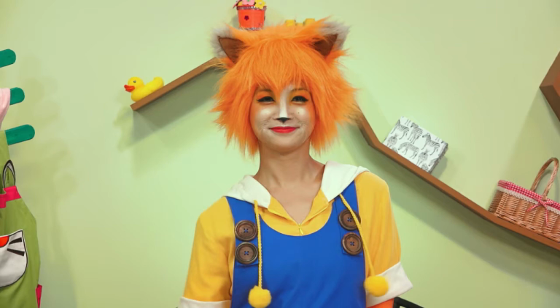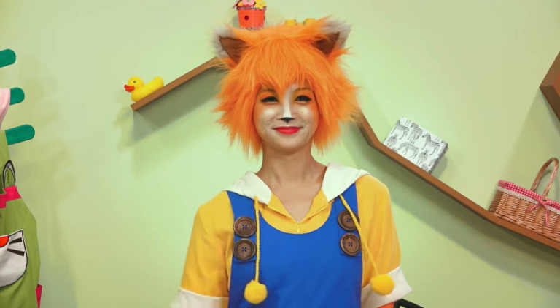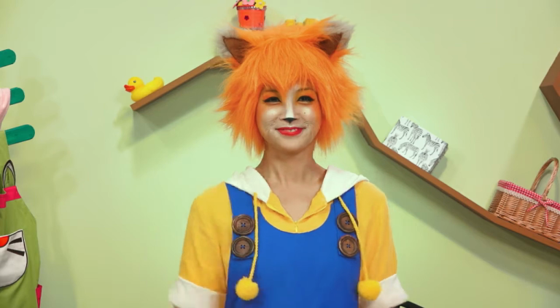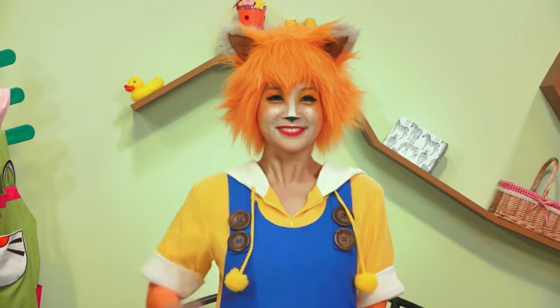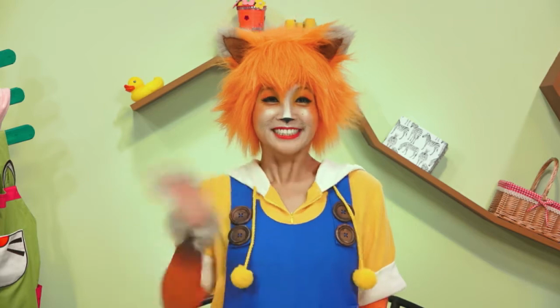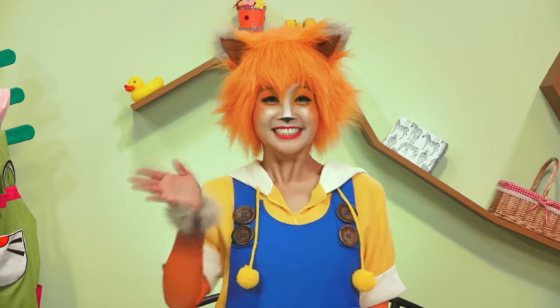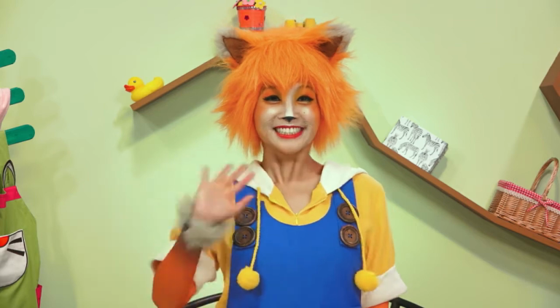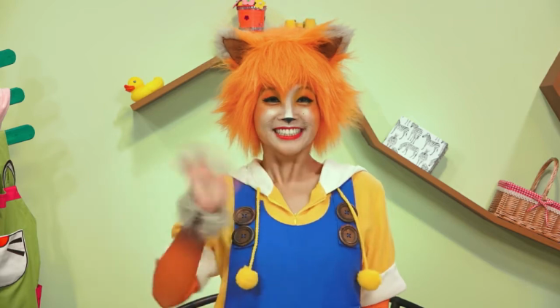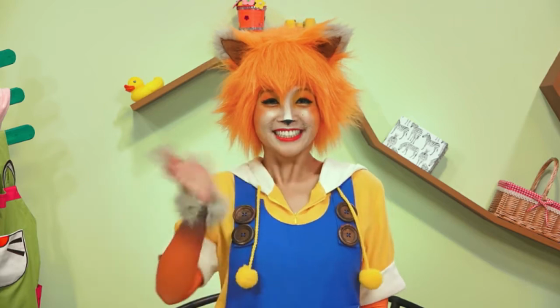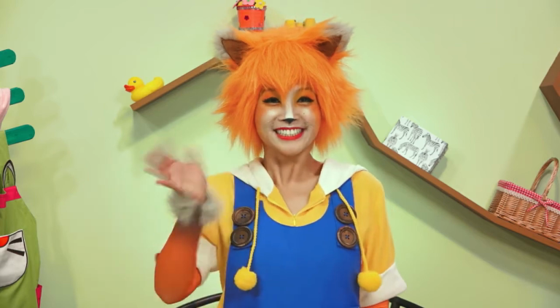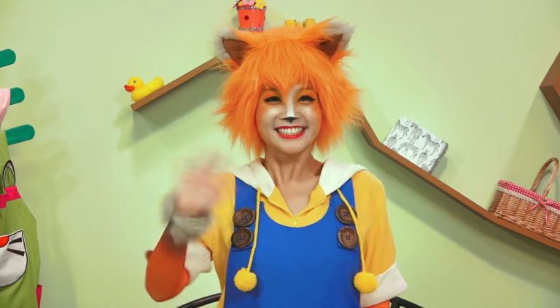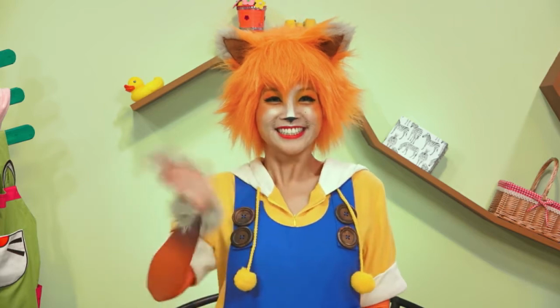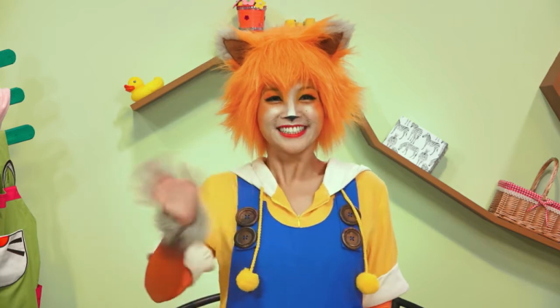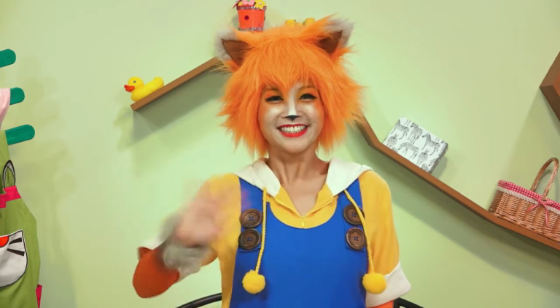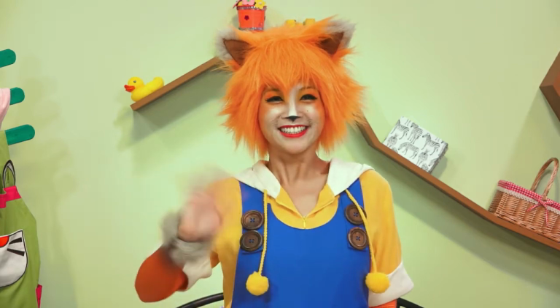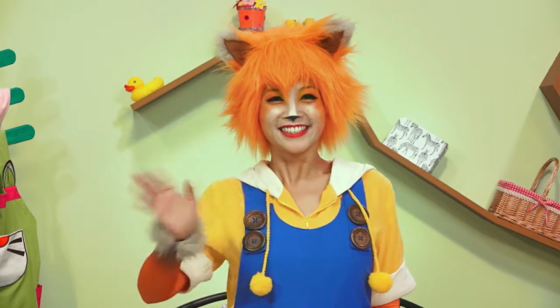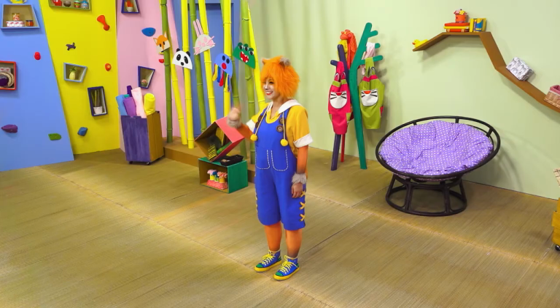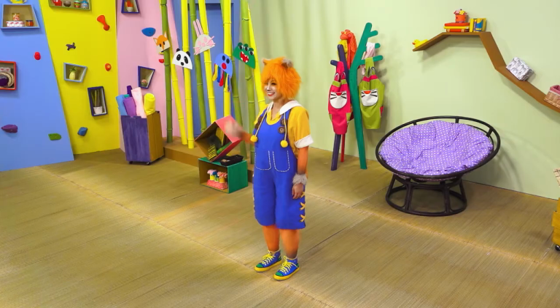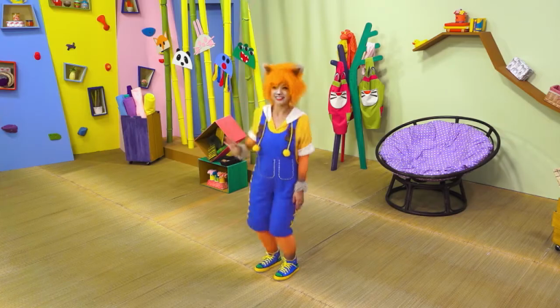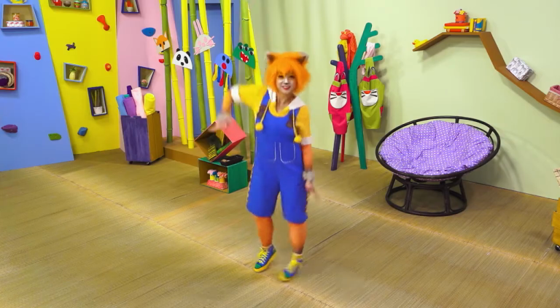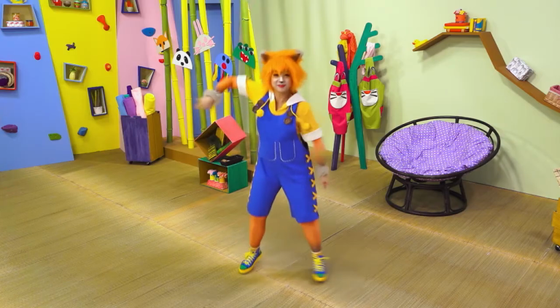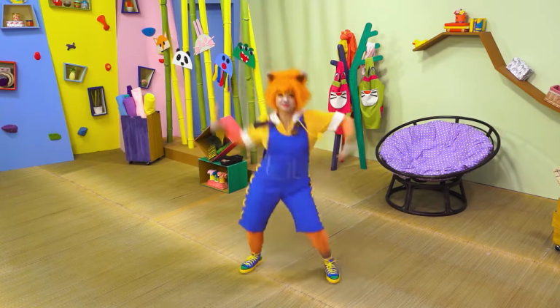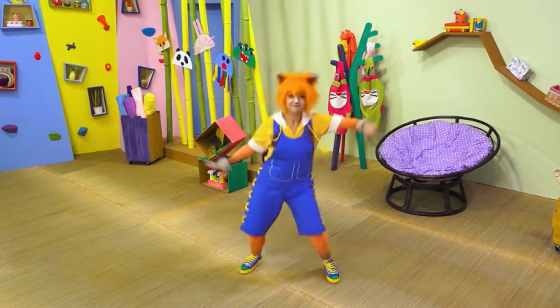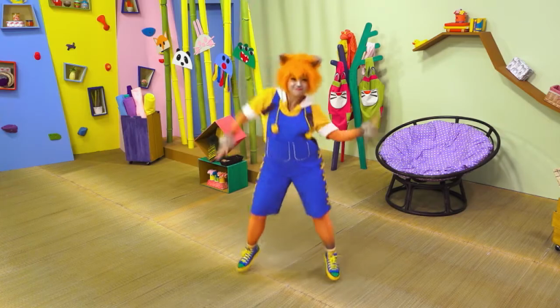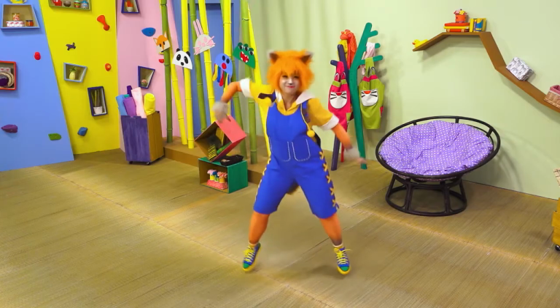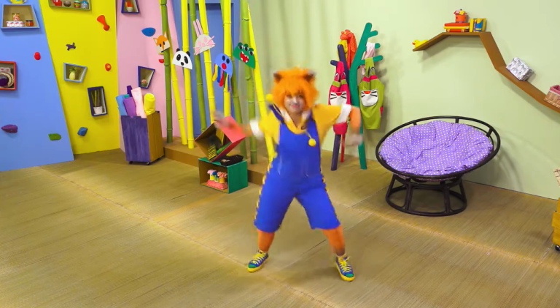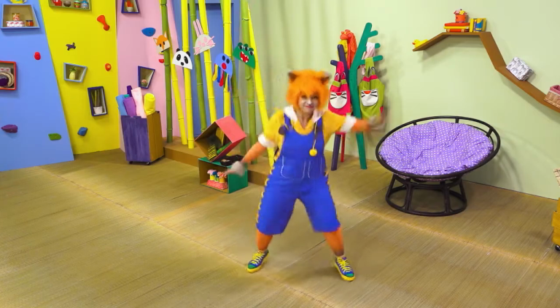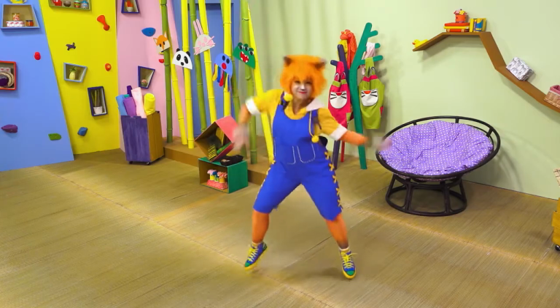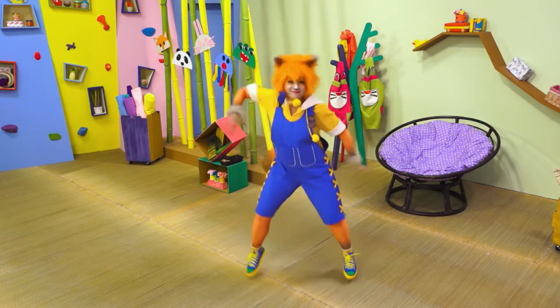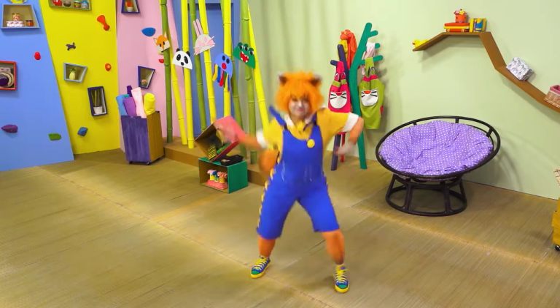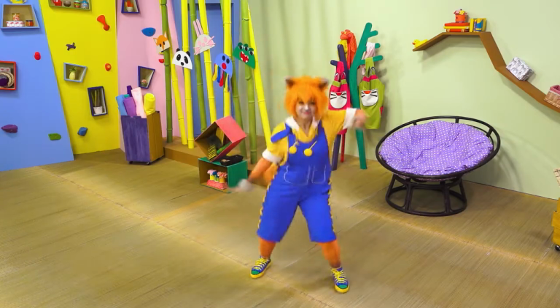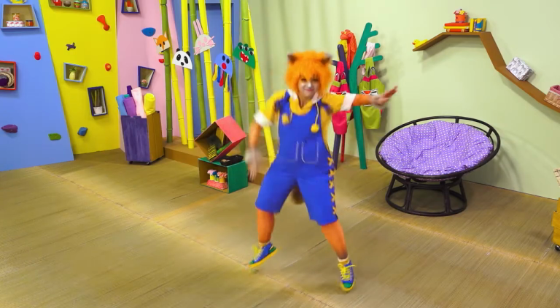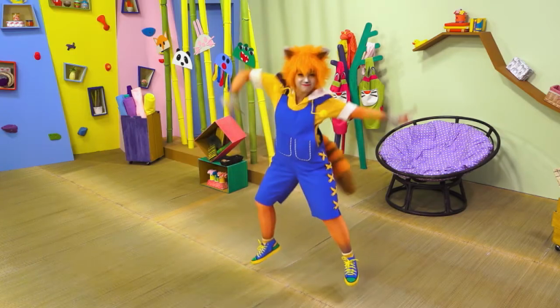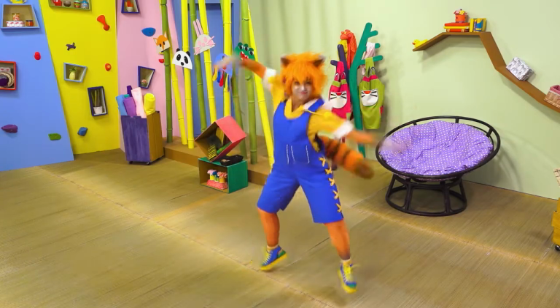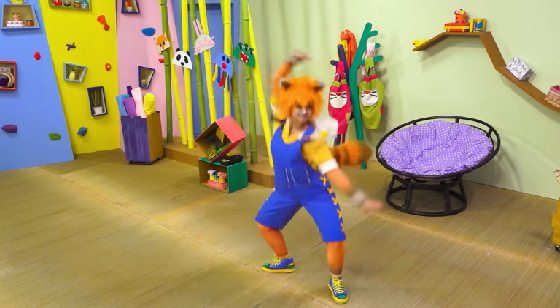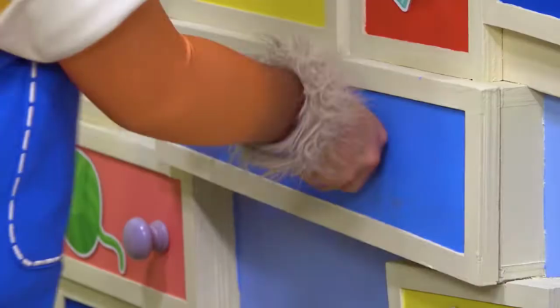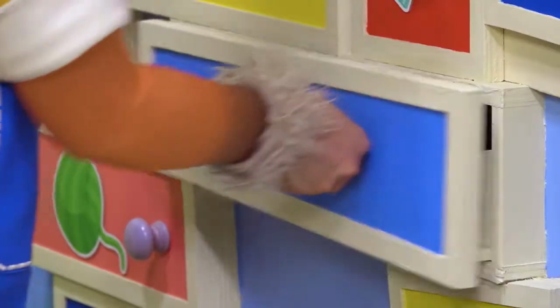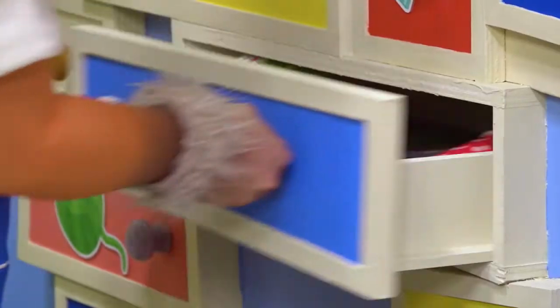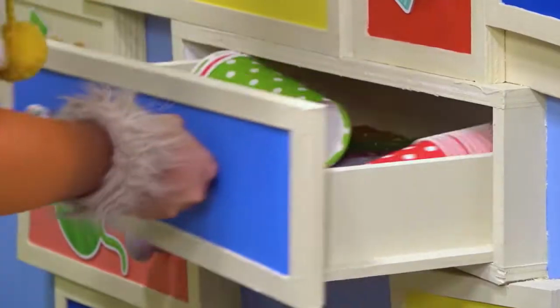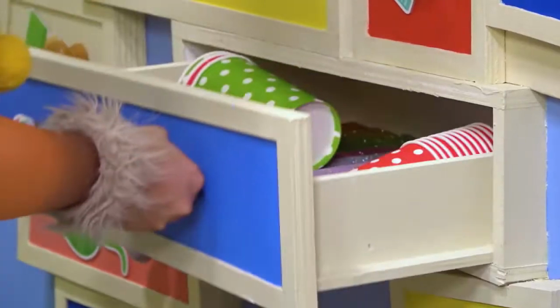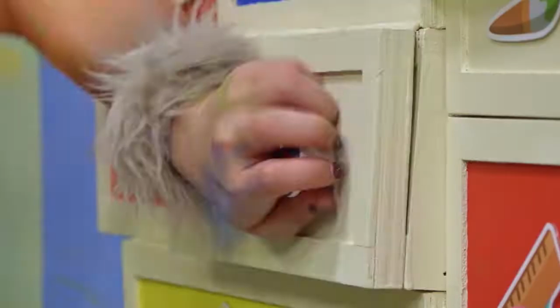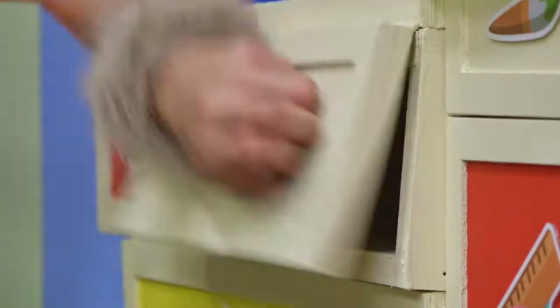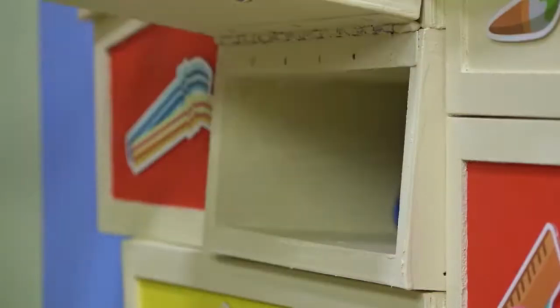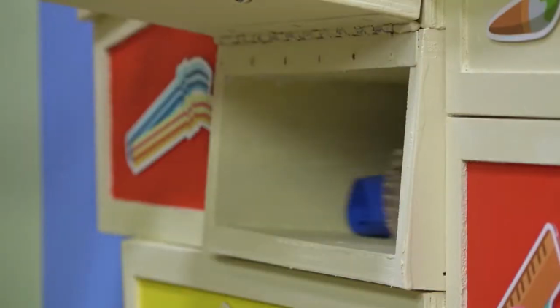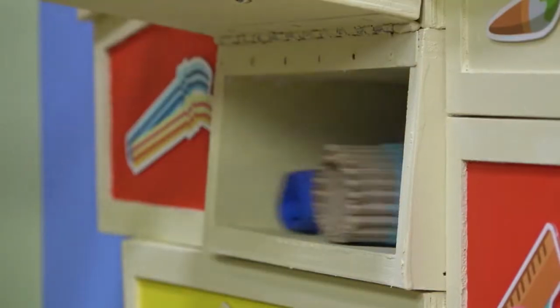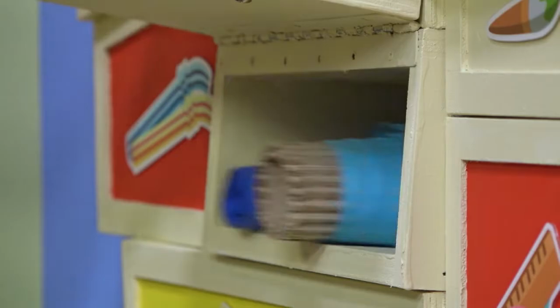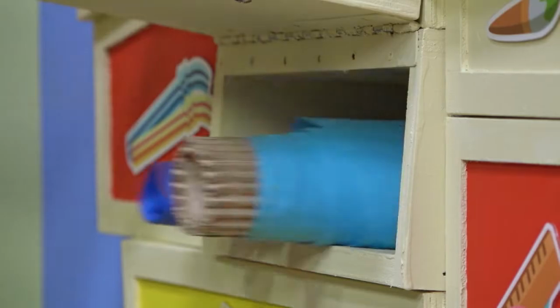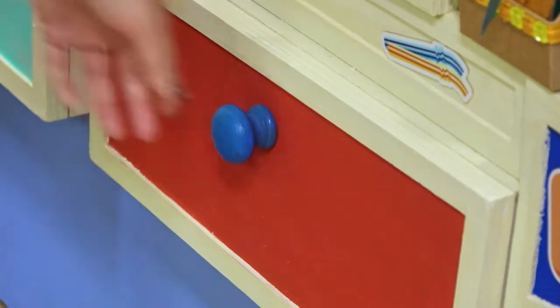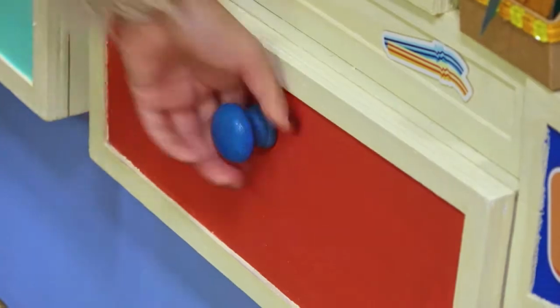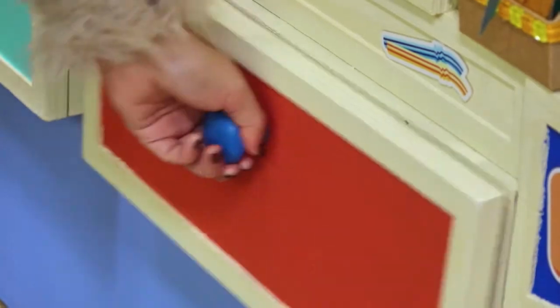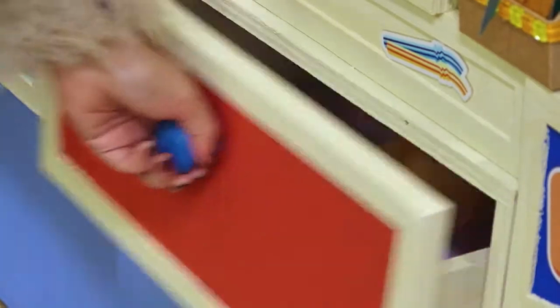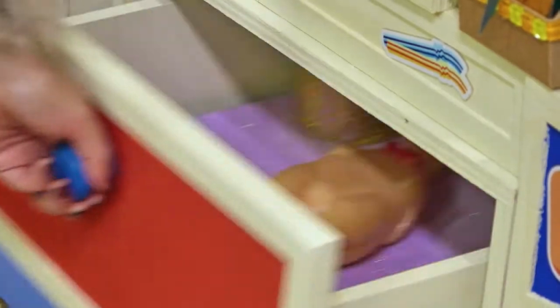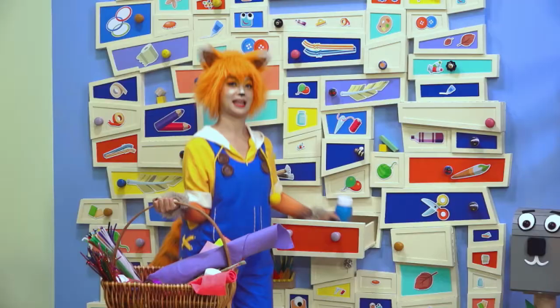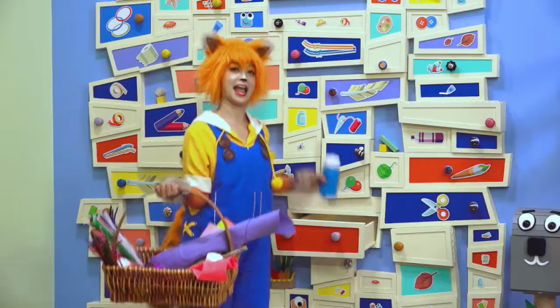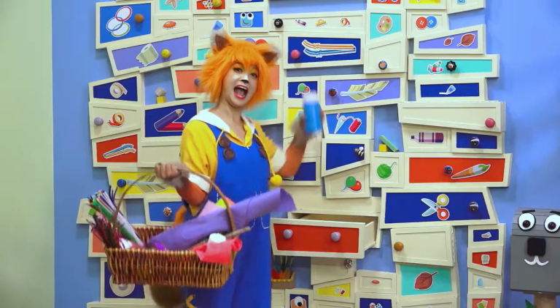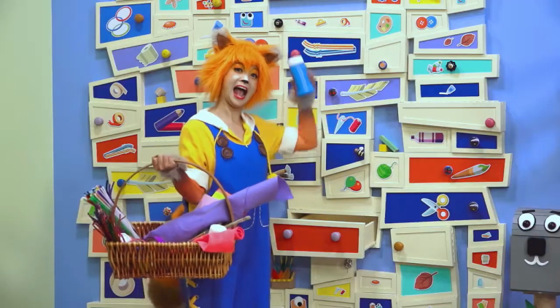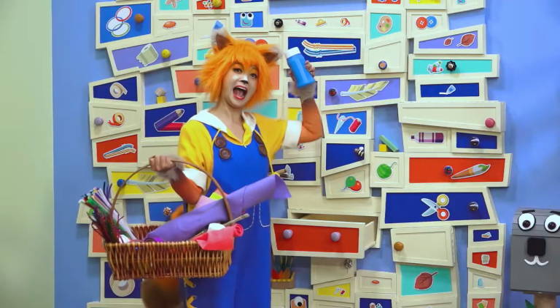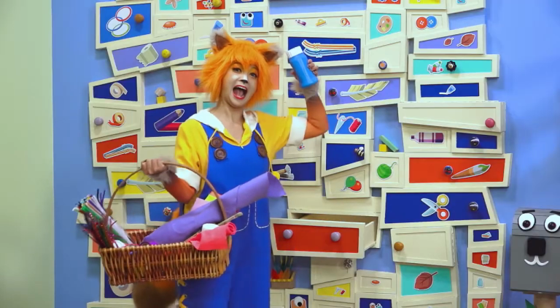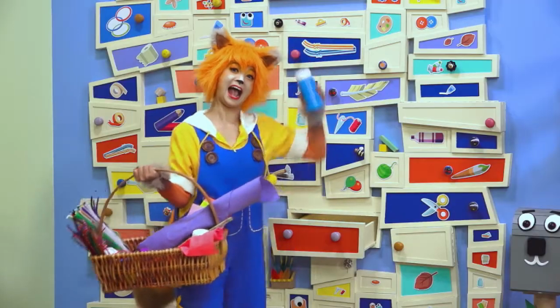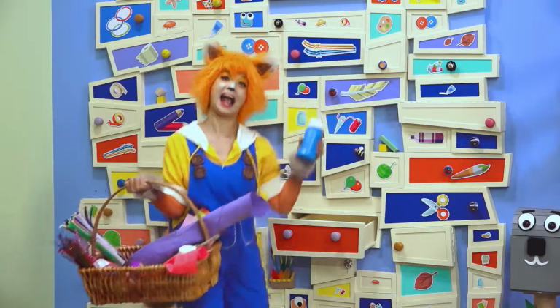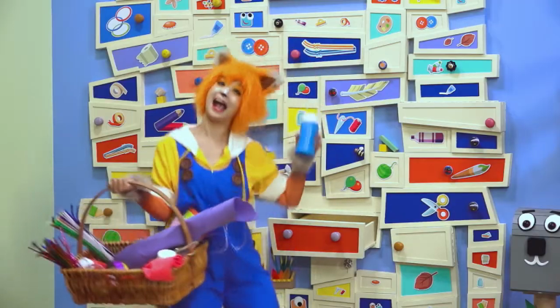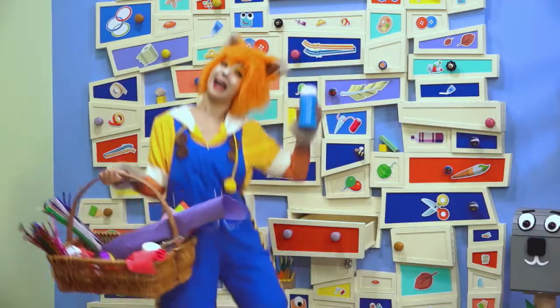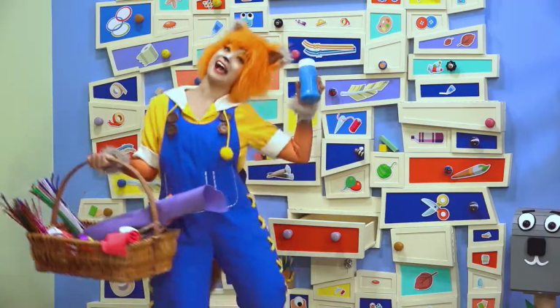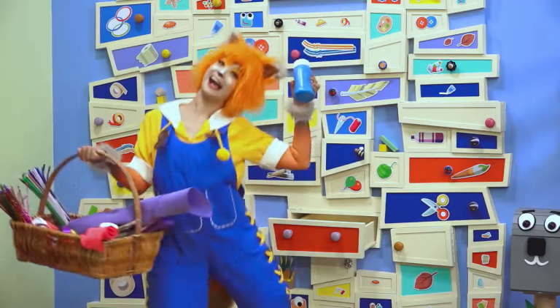Hey there, Kooky! Kooky, Kooky, Kooky! Time to get crafty!